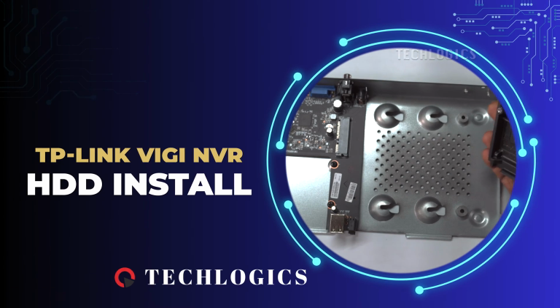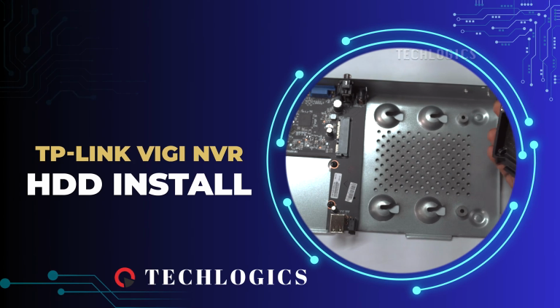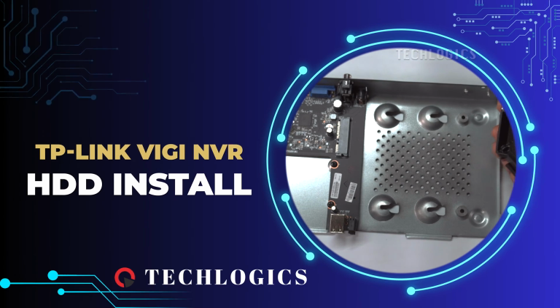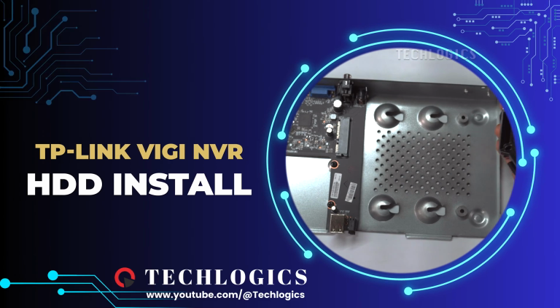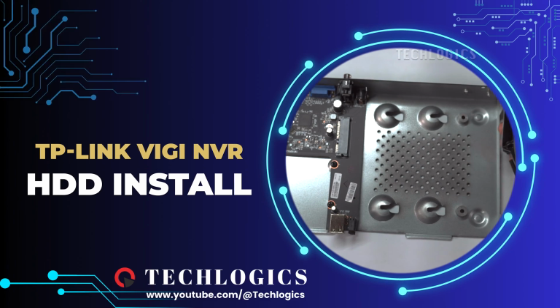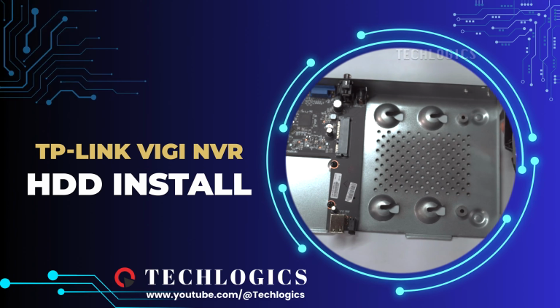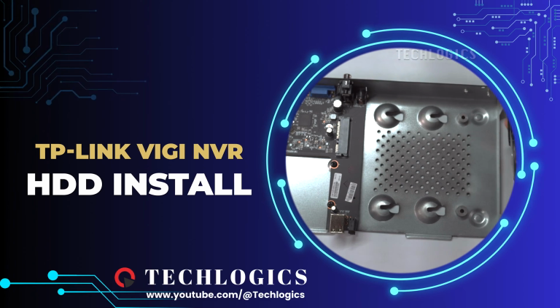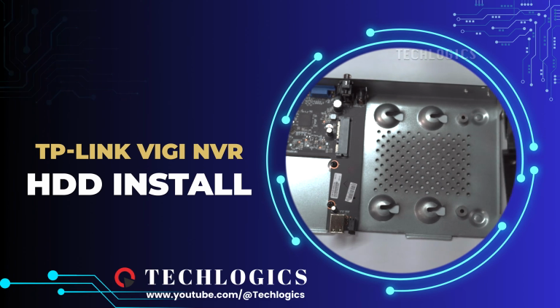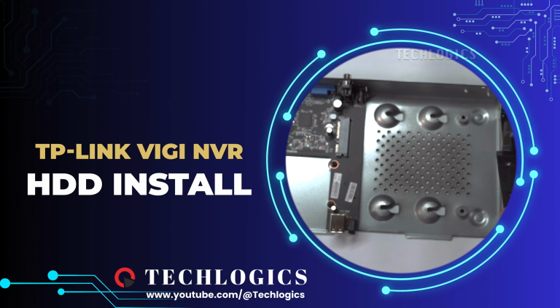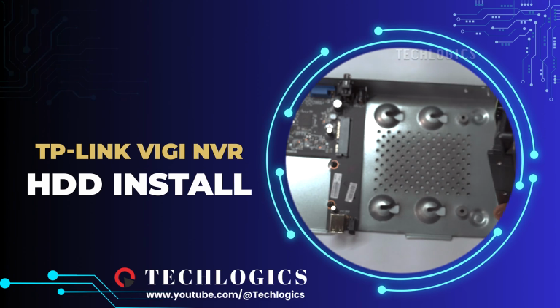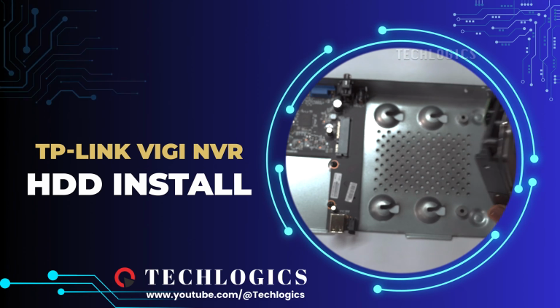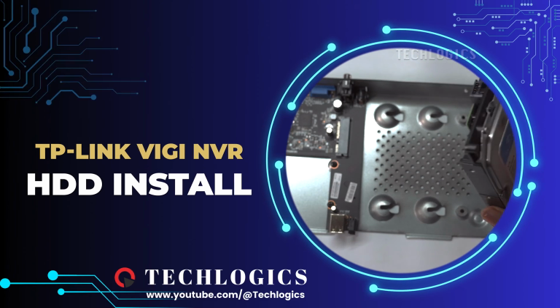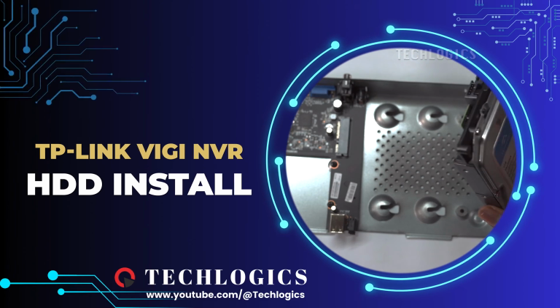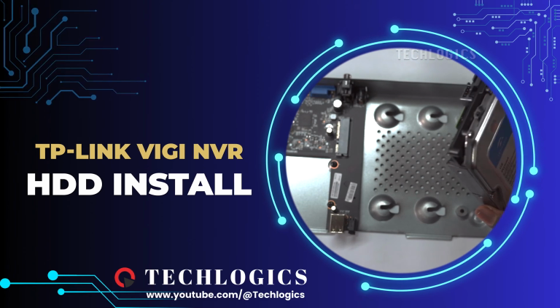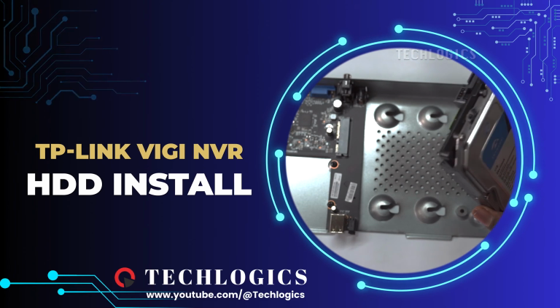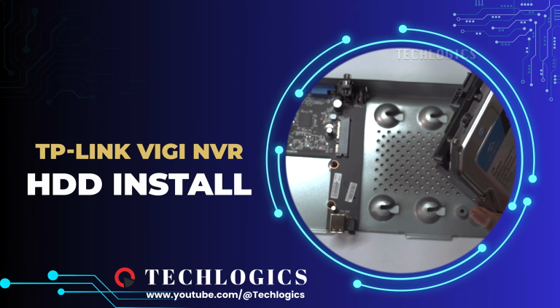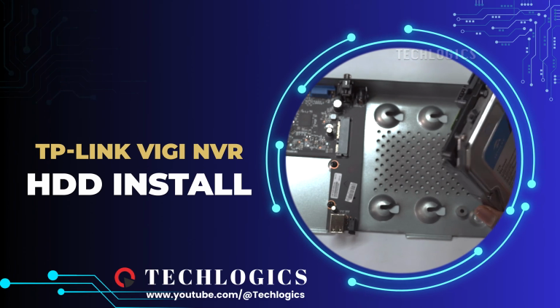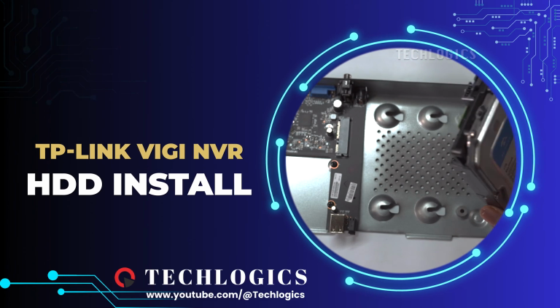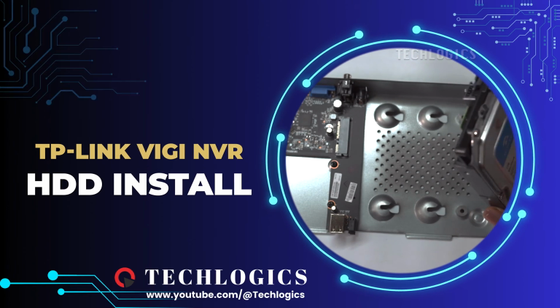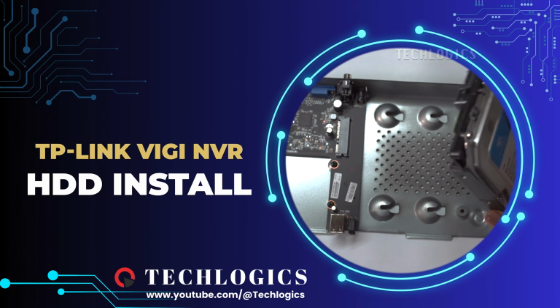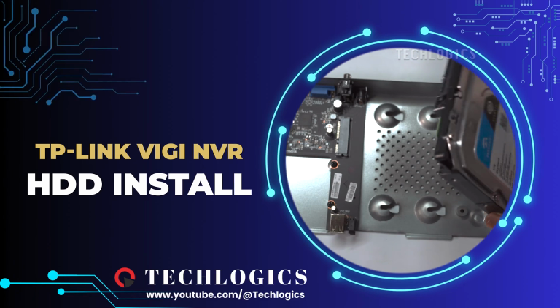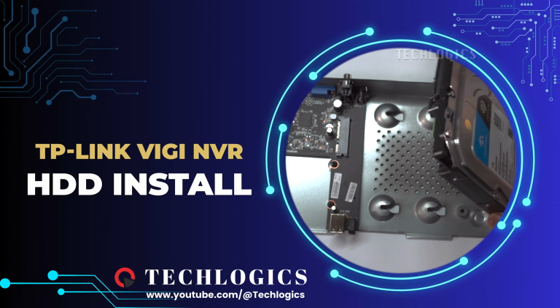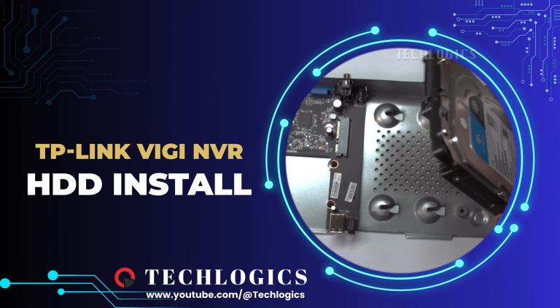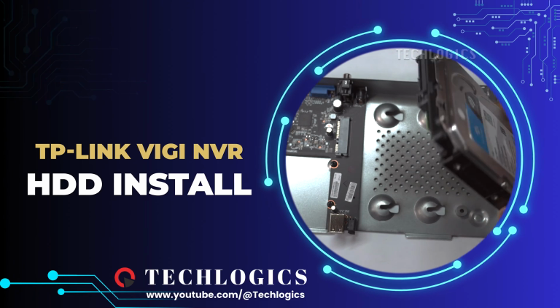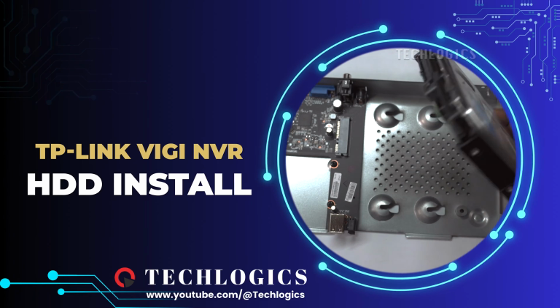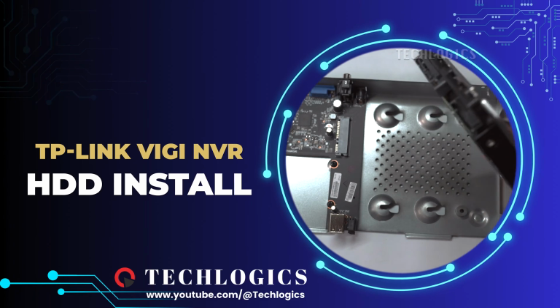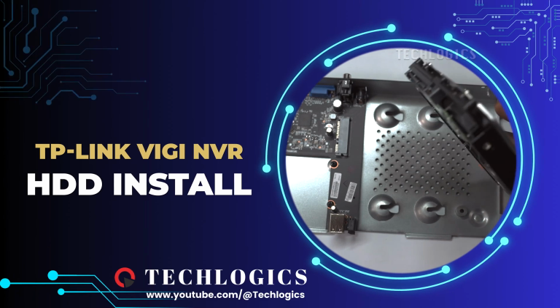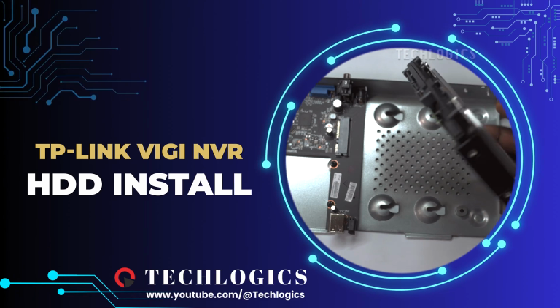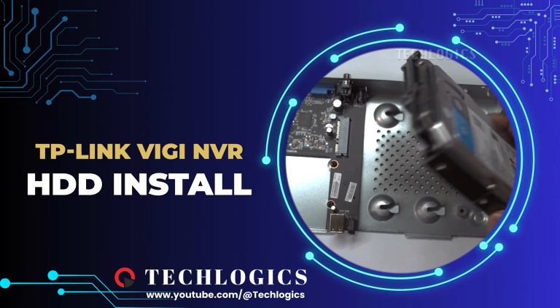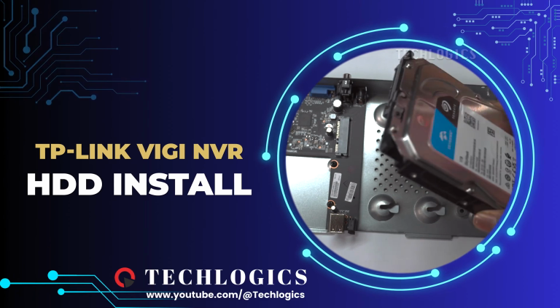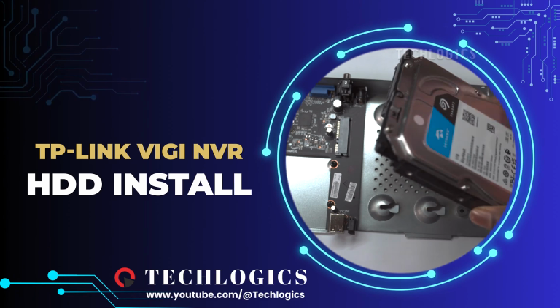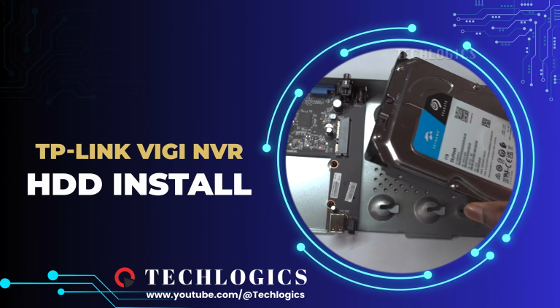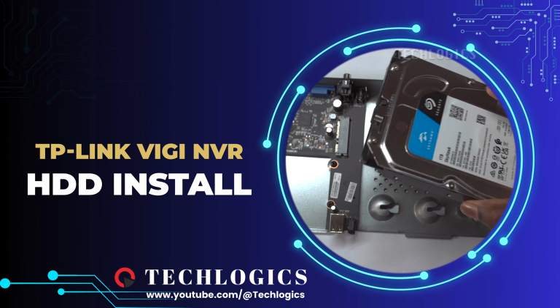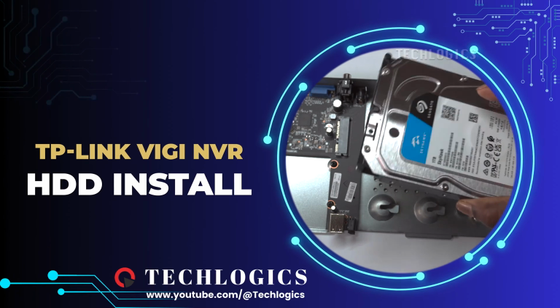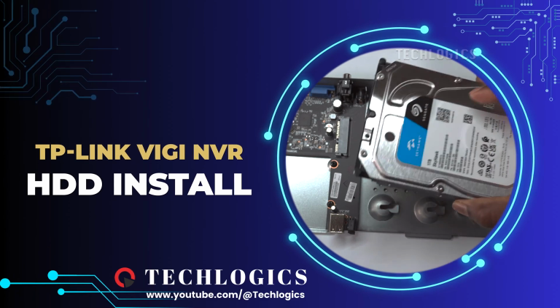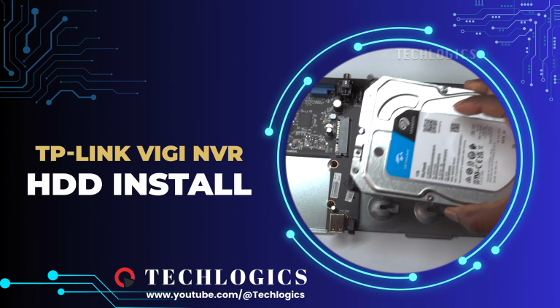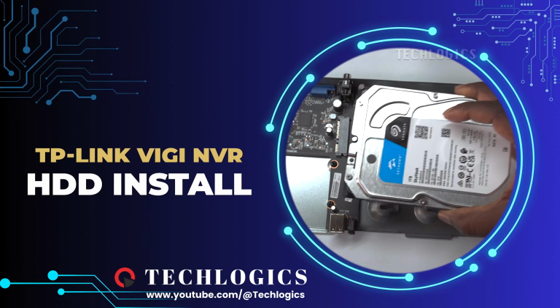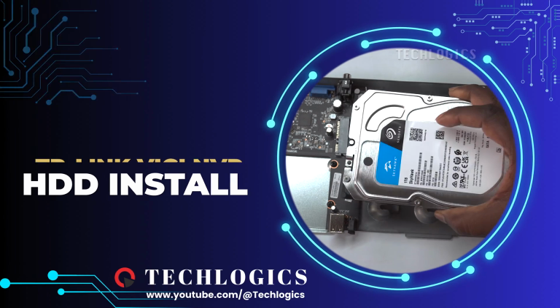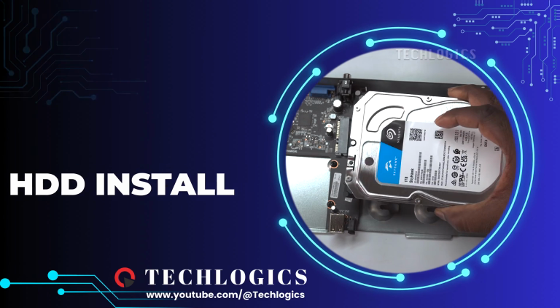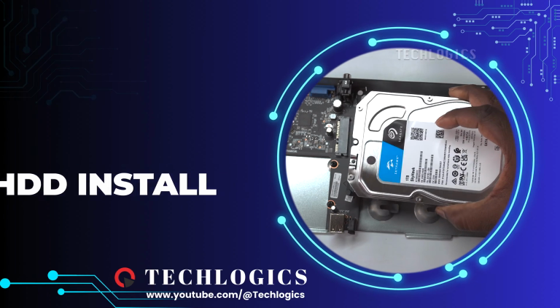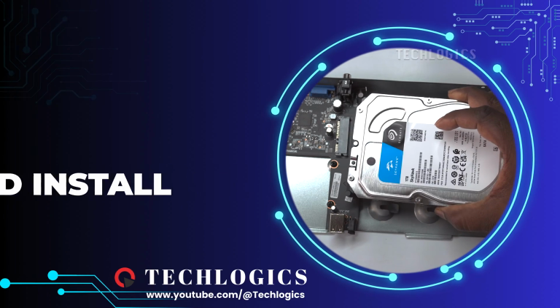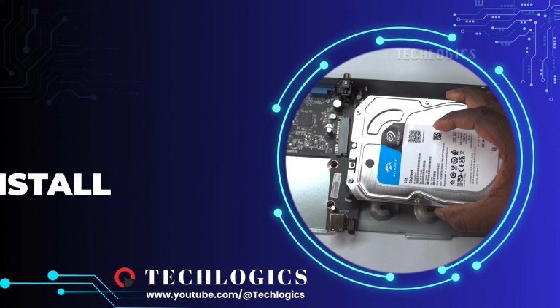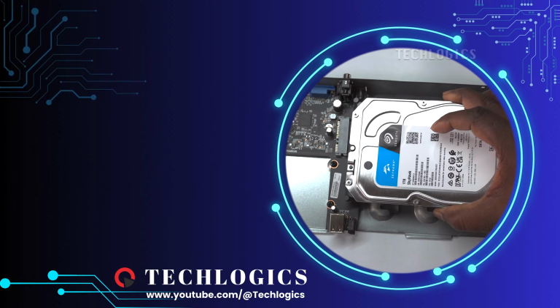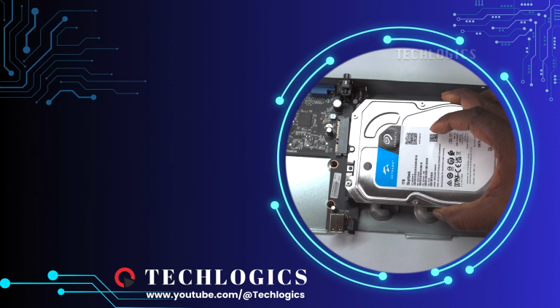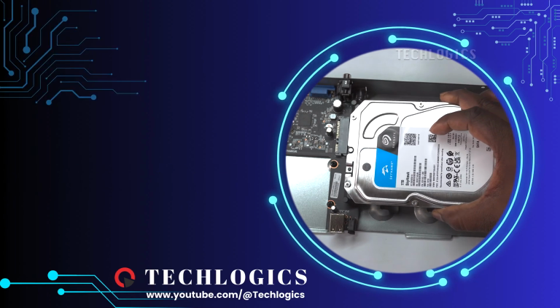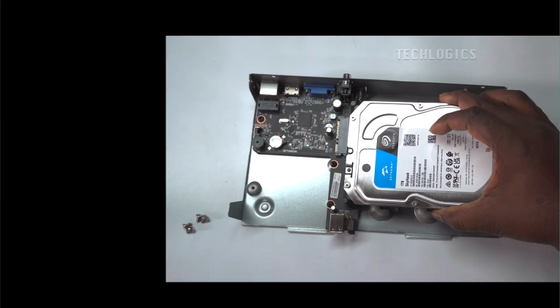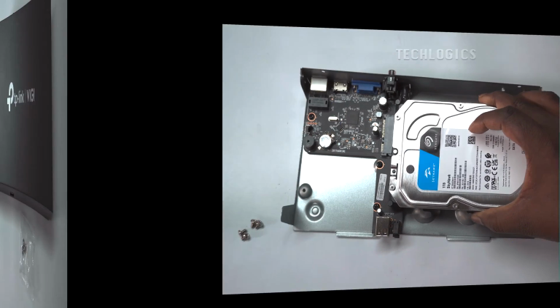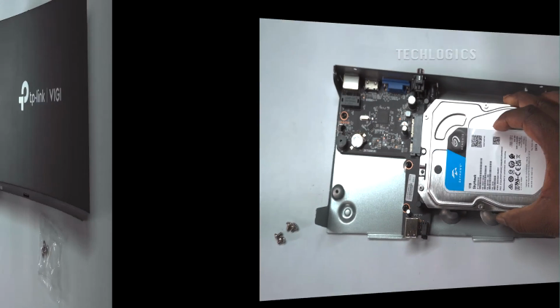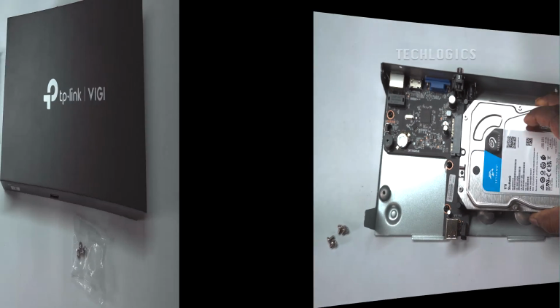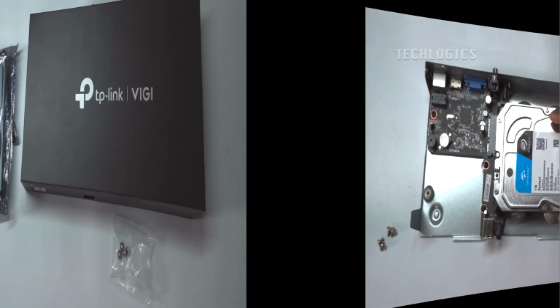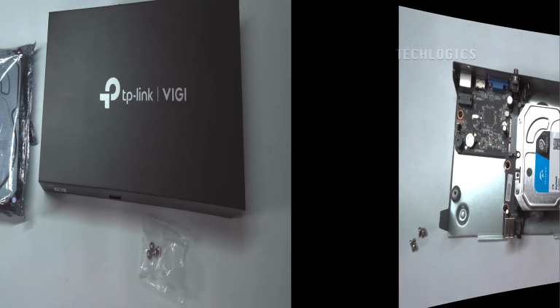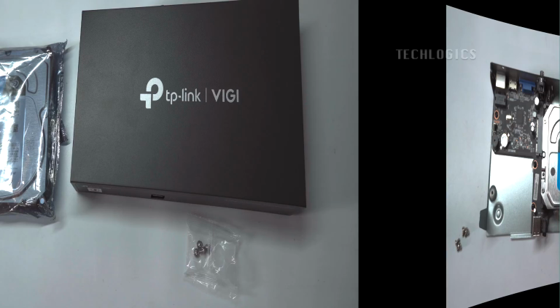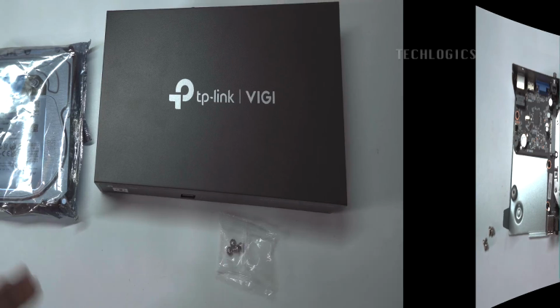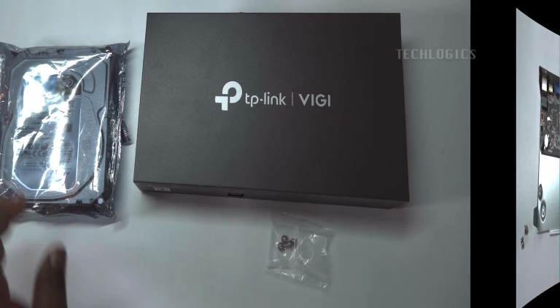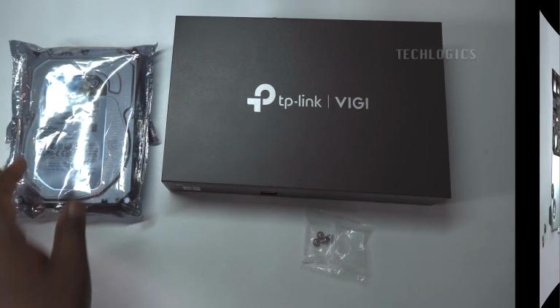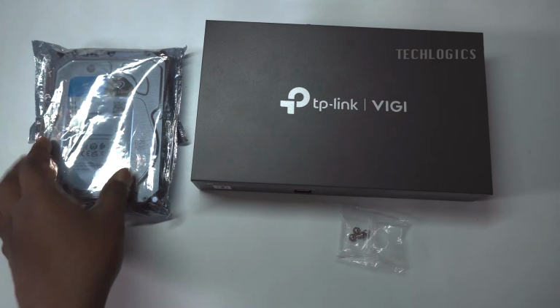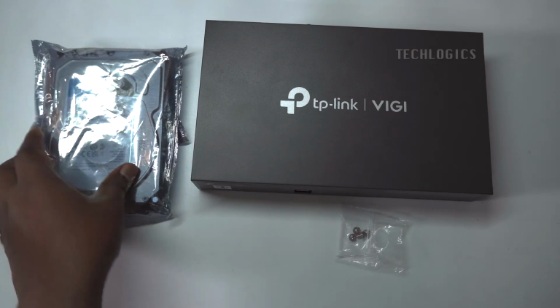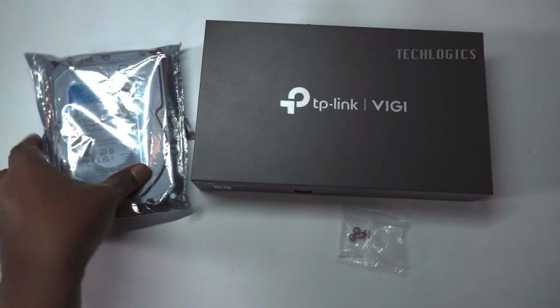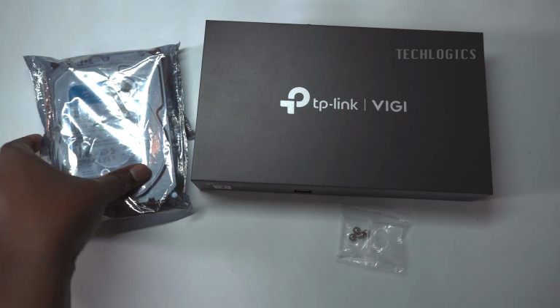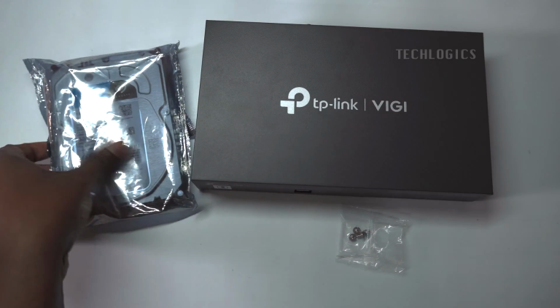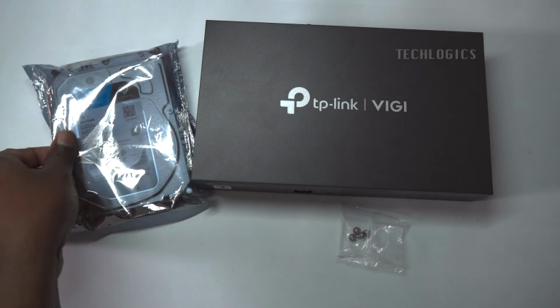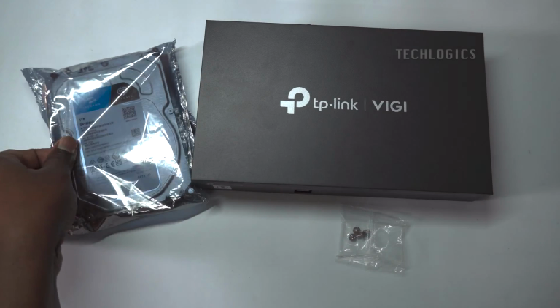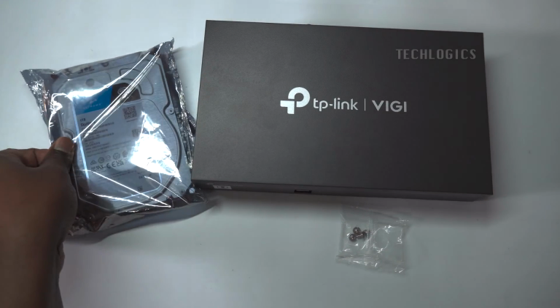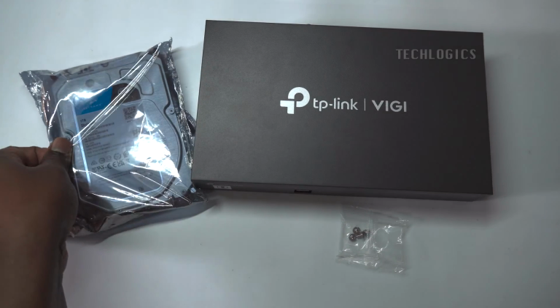In this video, we show how to install a hard disk drive on TP-Link VIGI NVR, step-by-step guide.